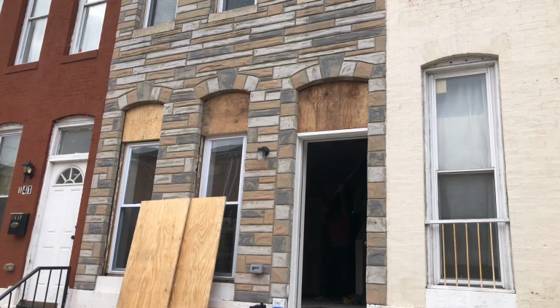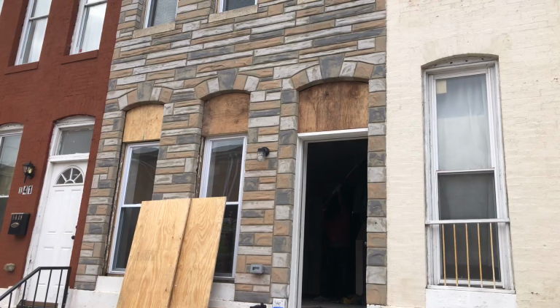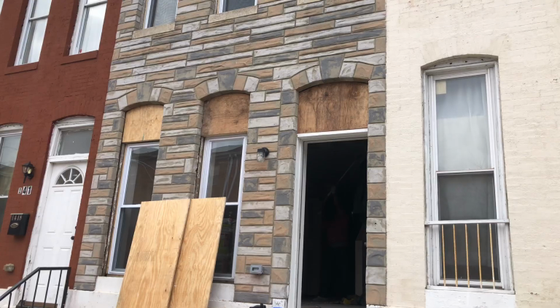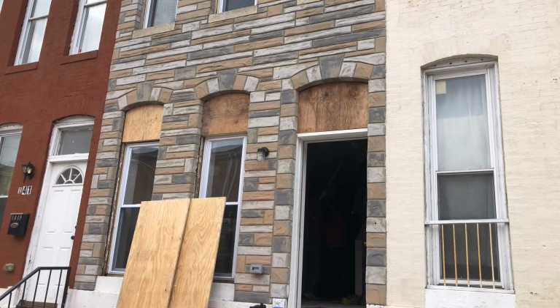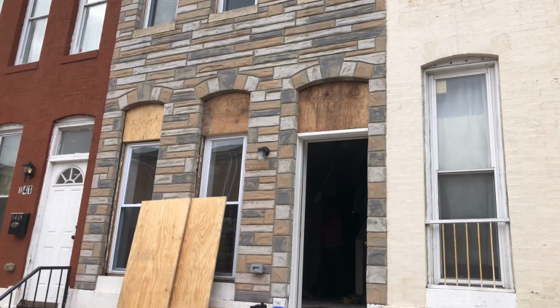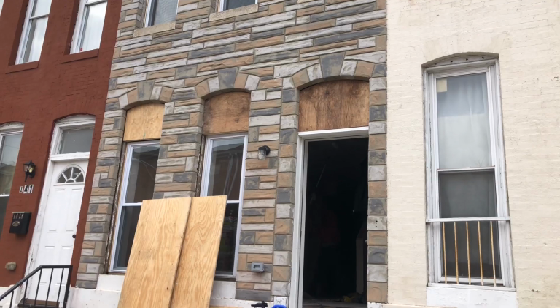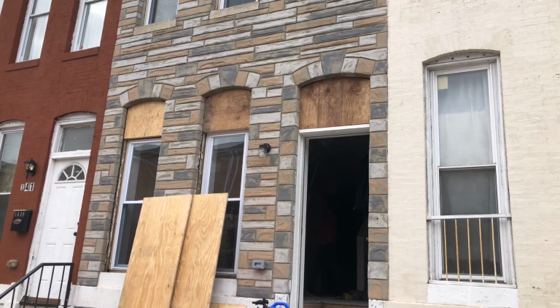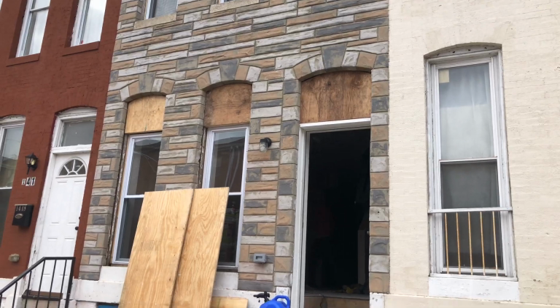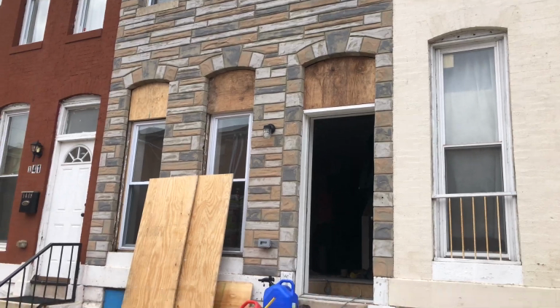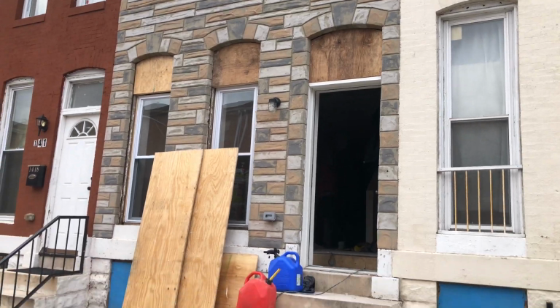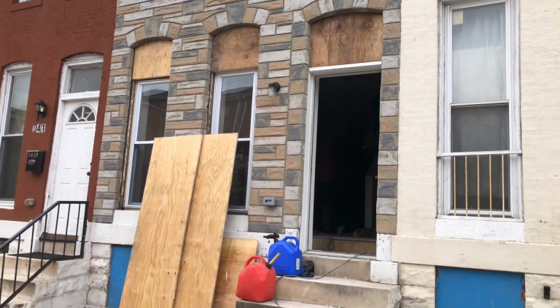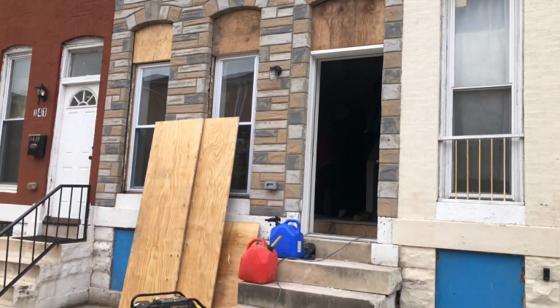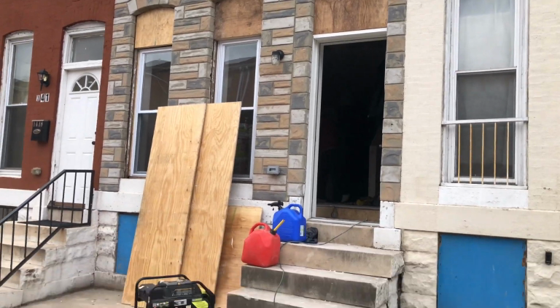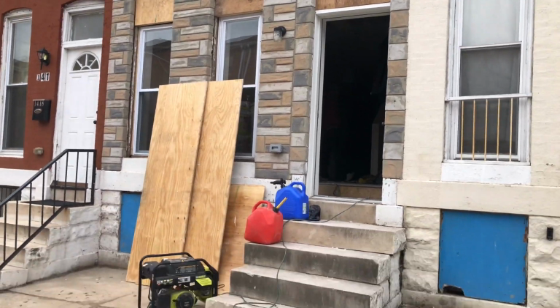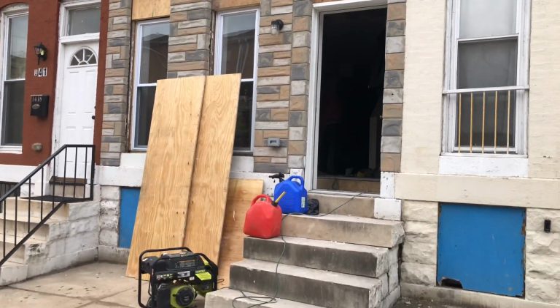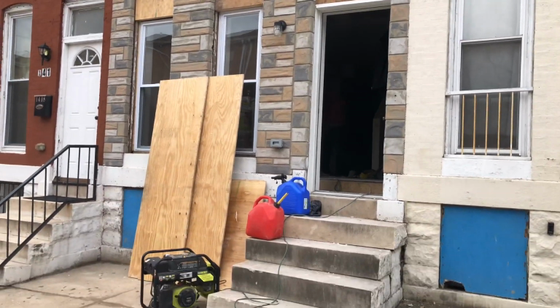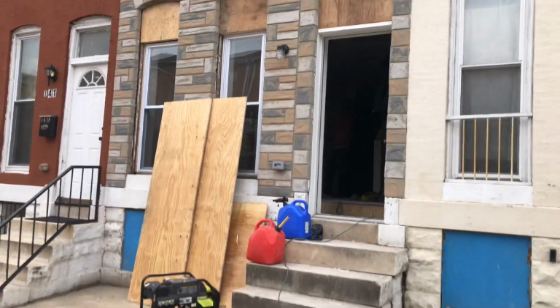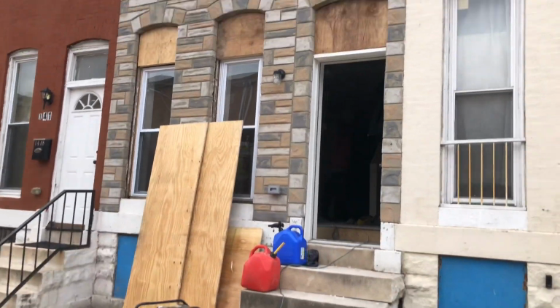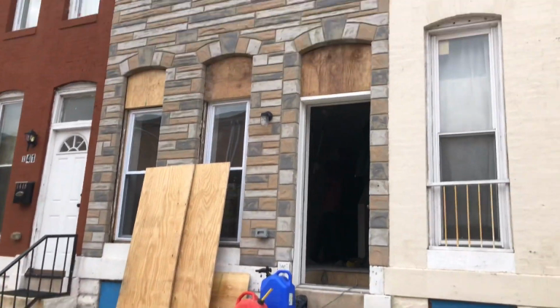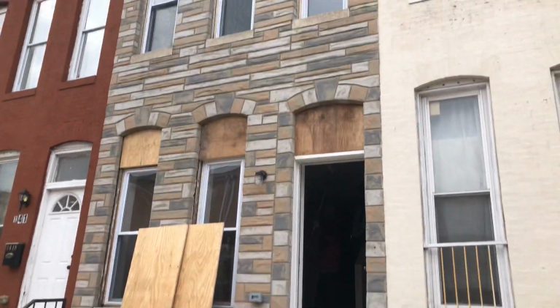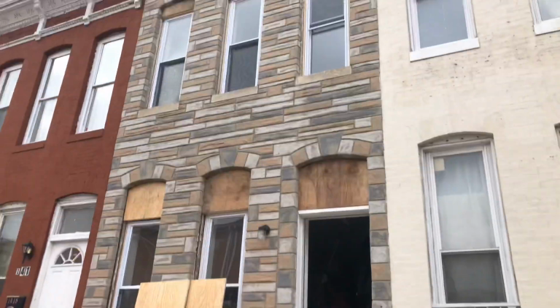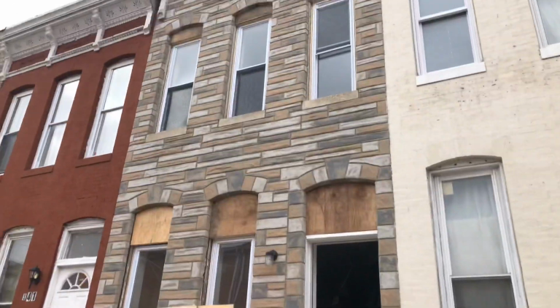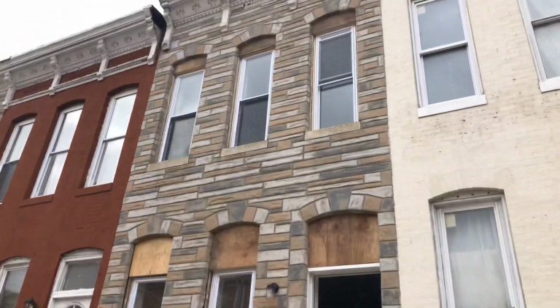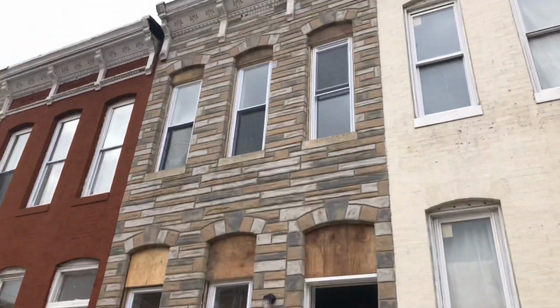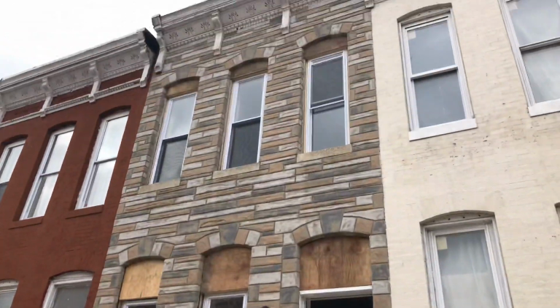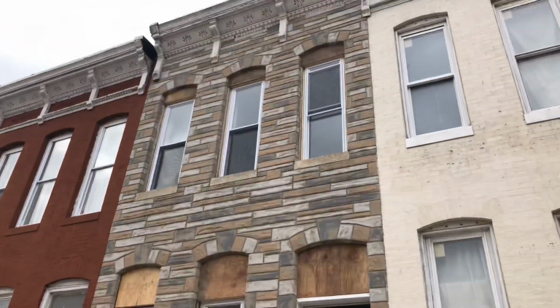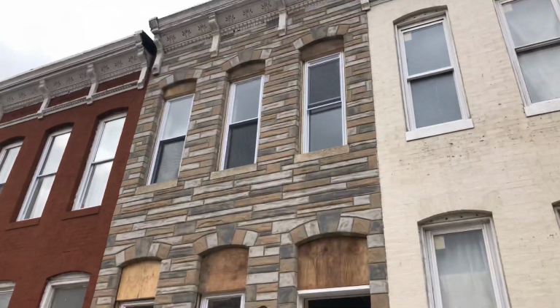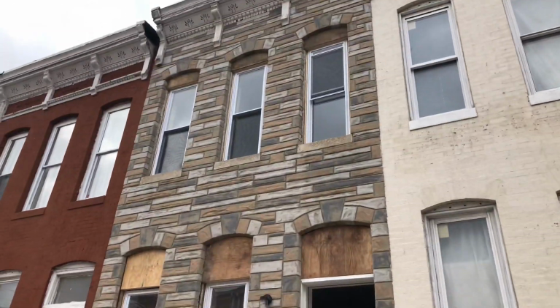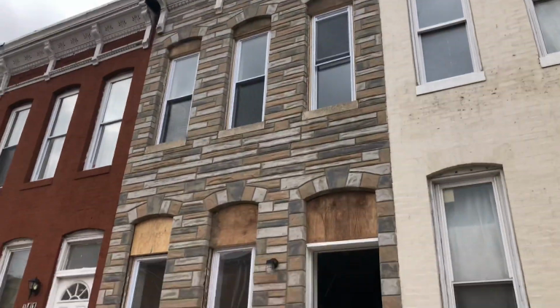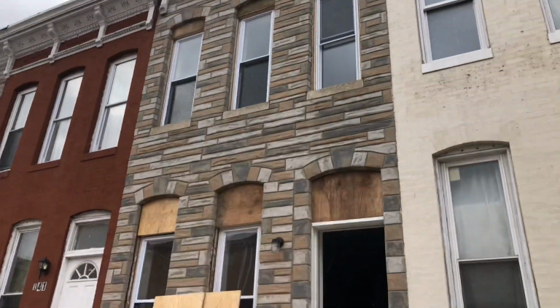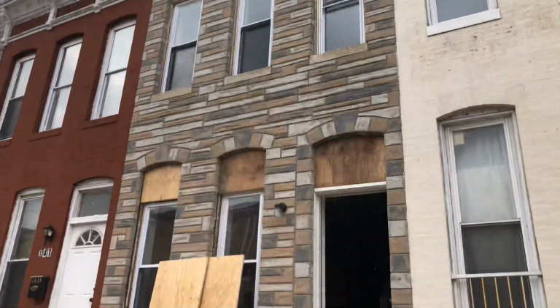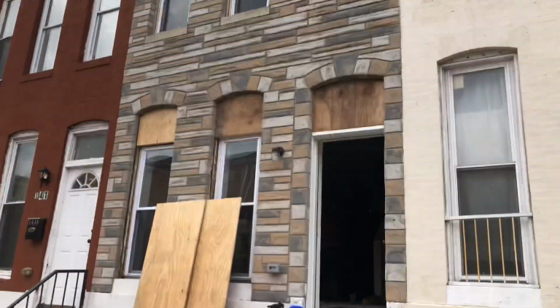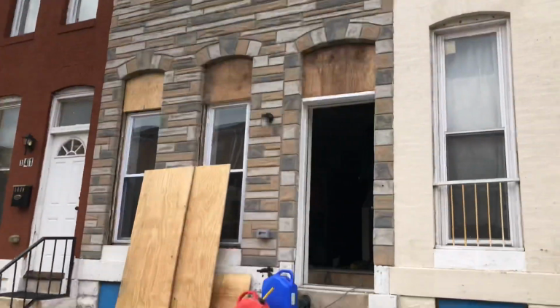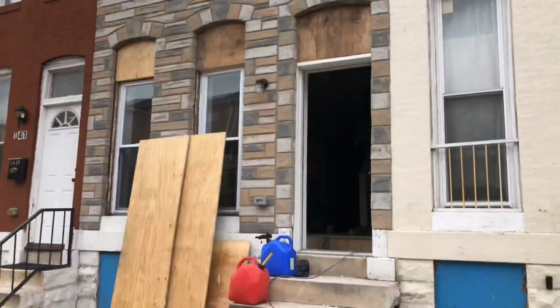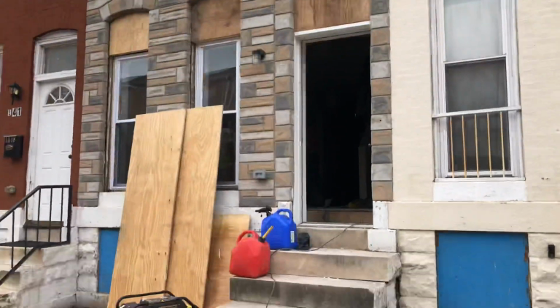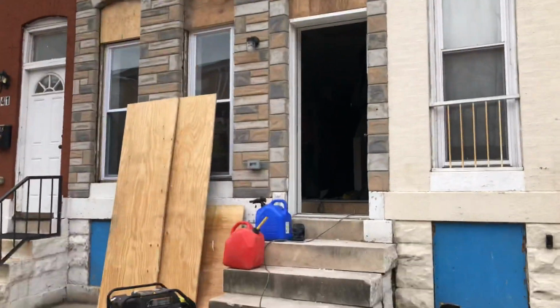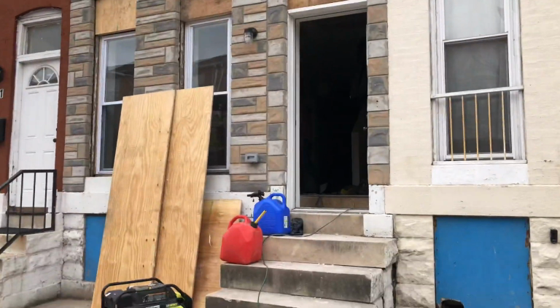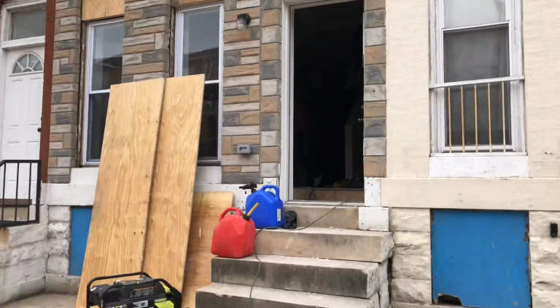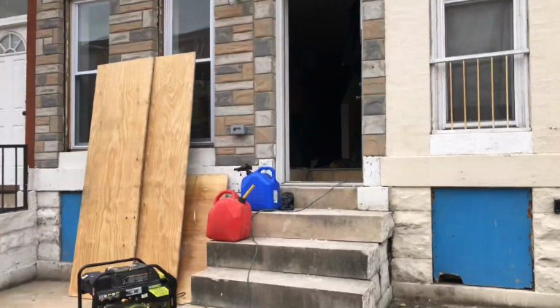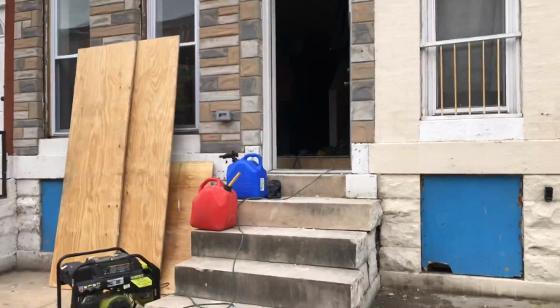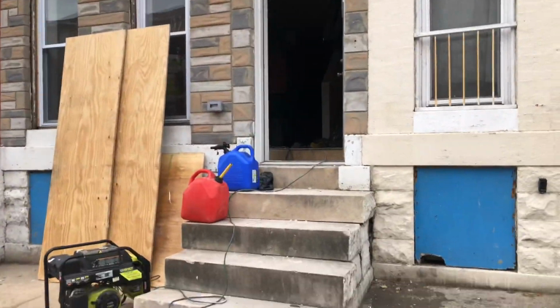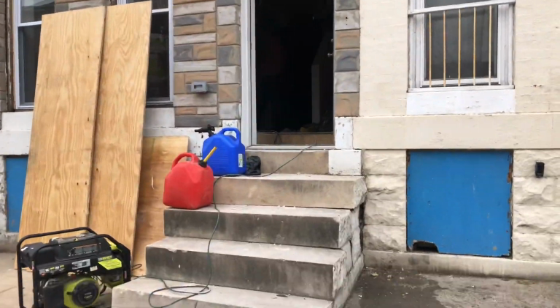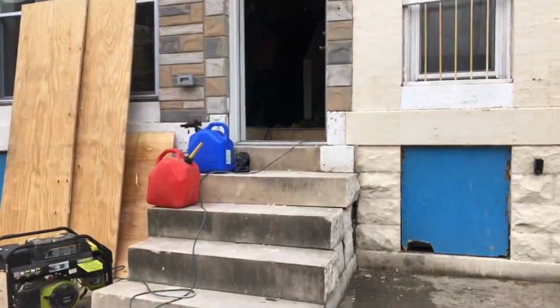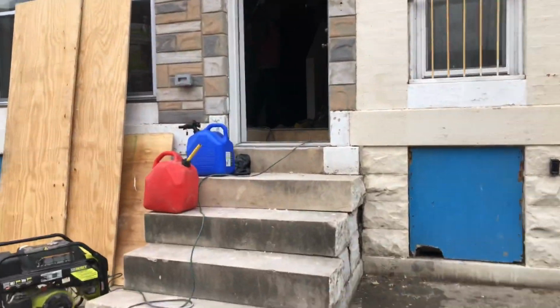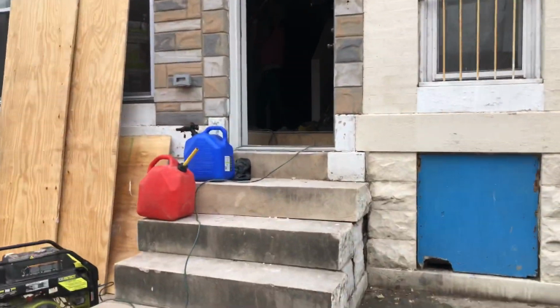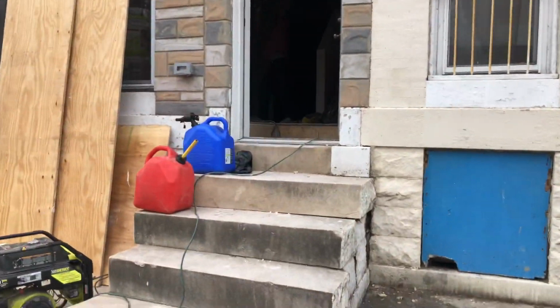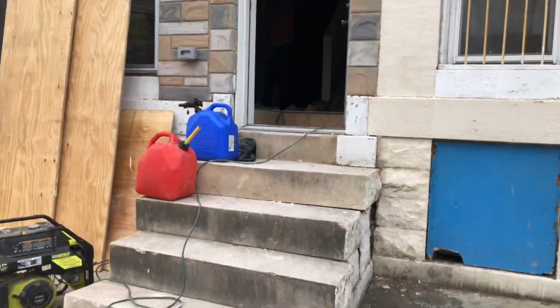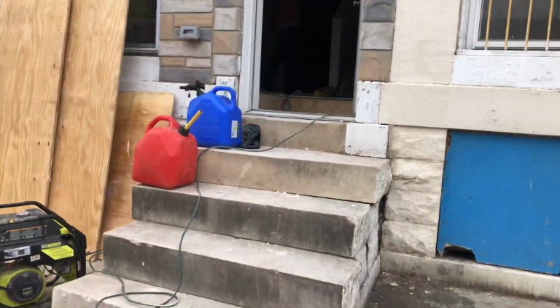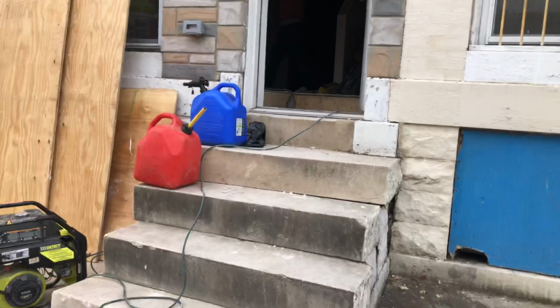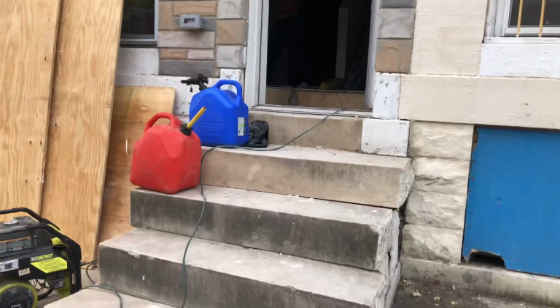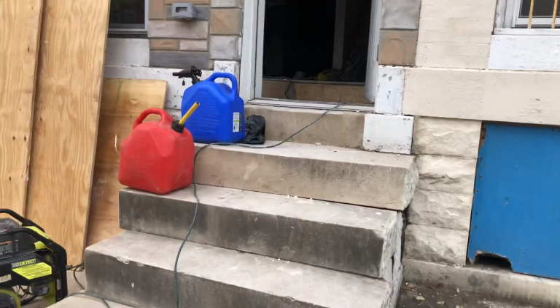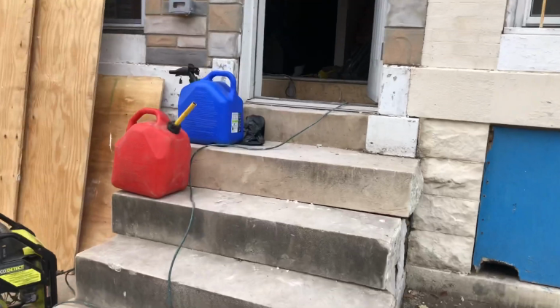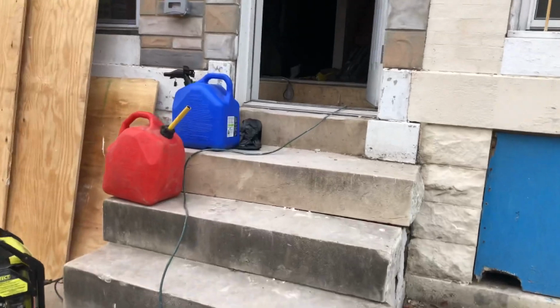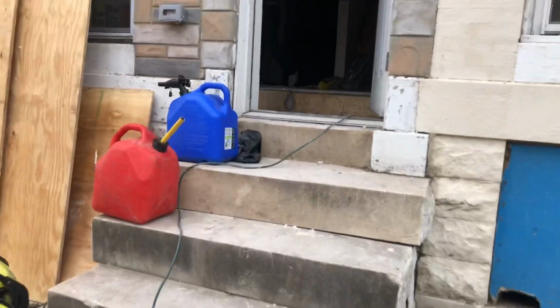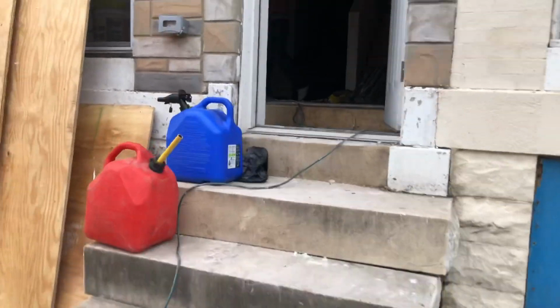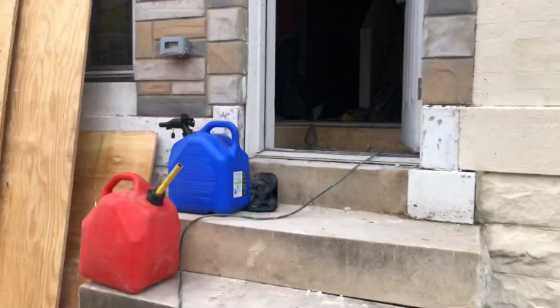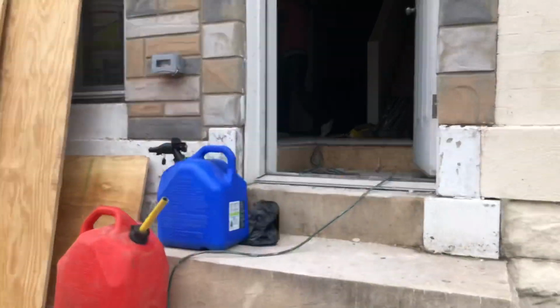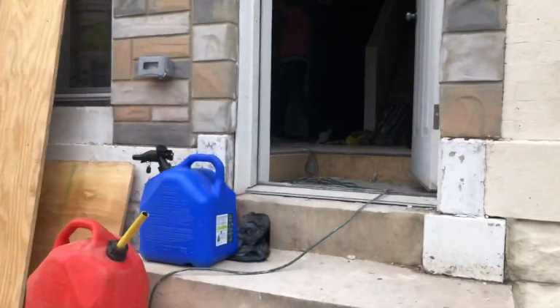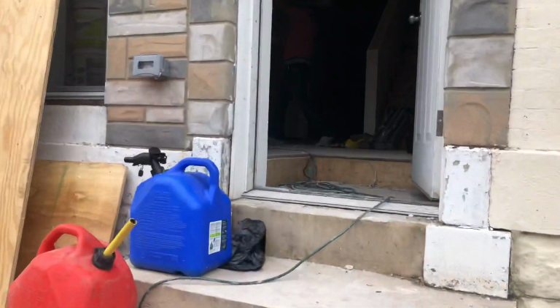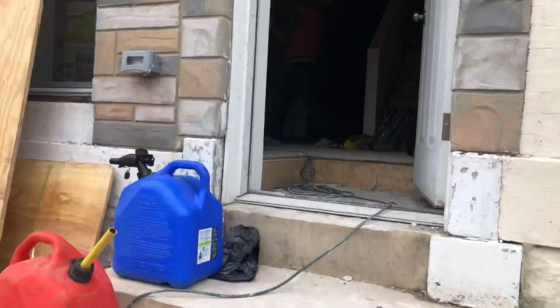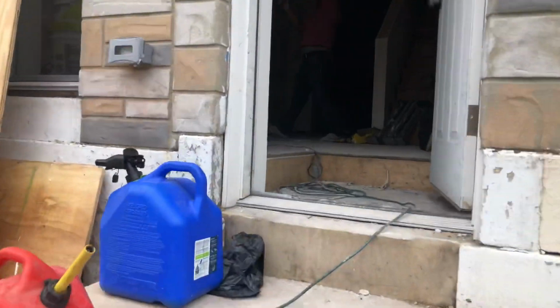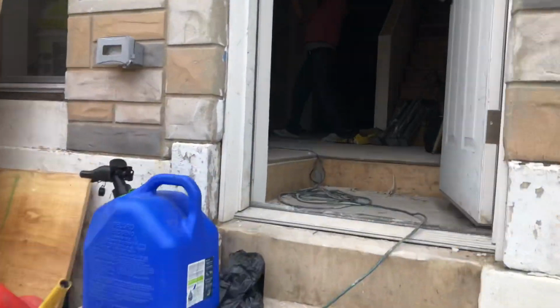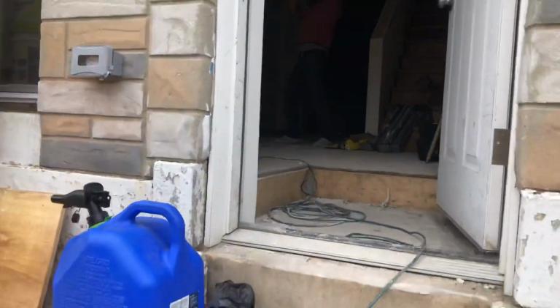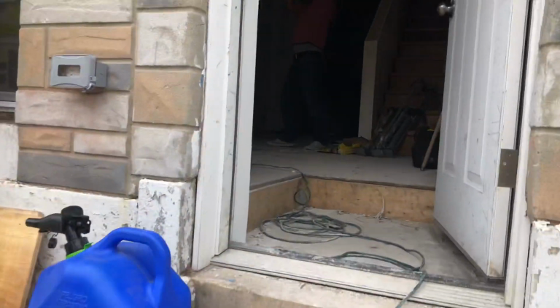This is 18-20 Asquith. We're here to look at the paint and trim.